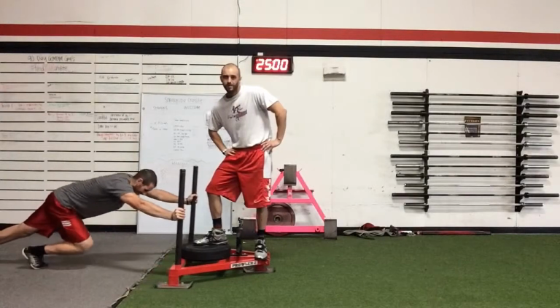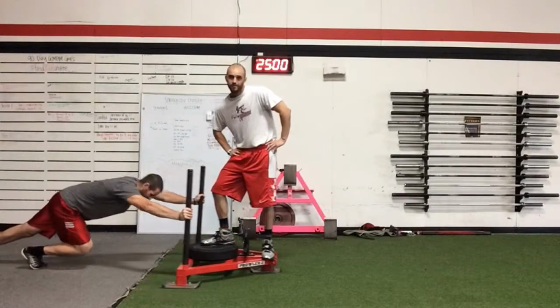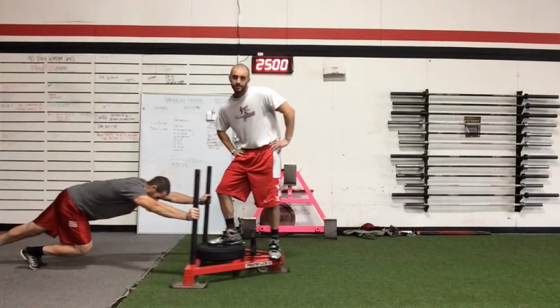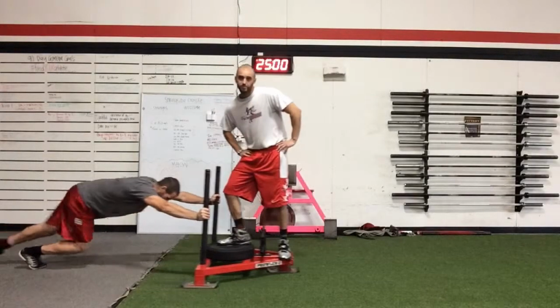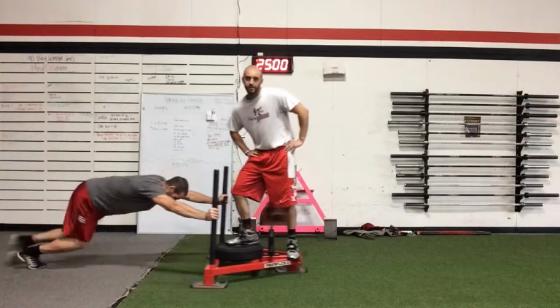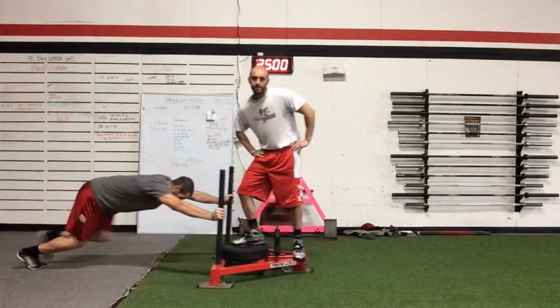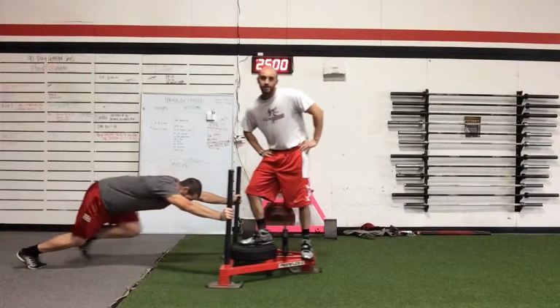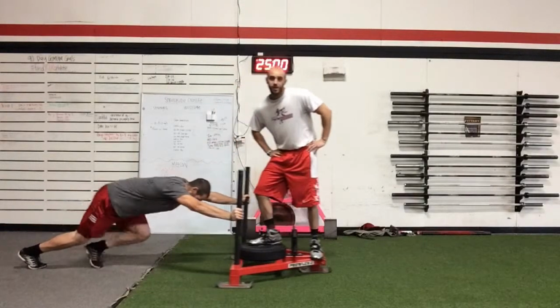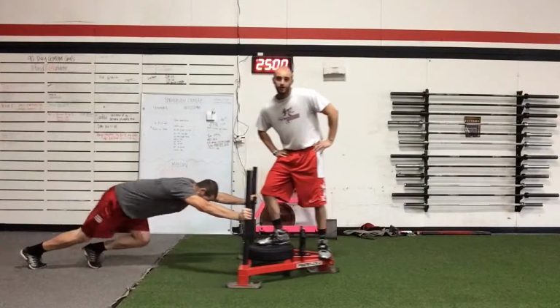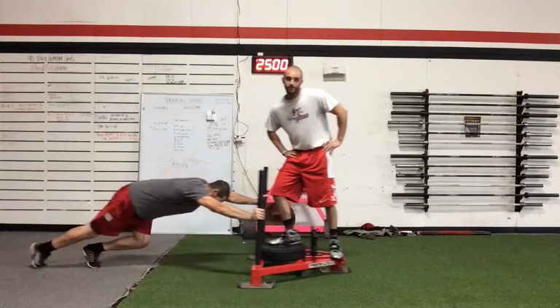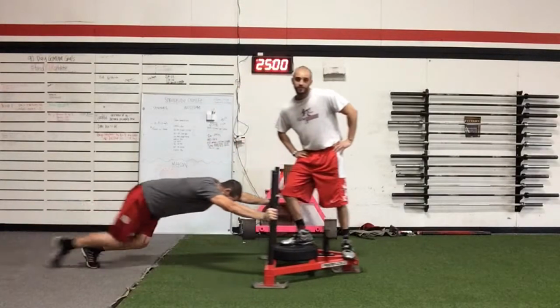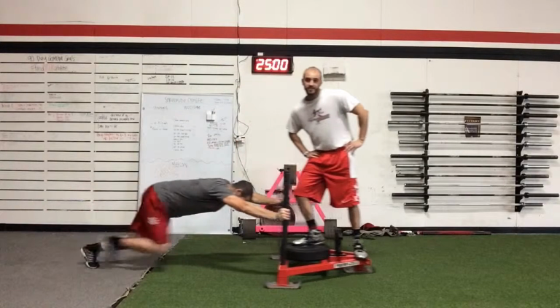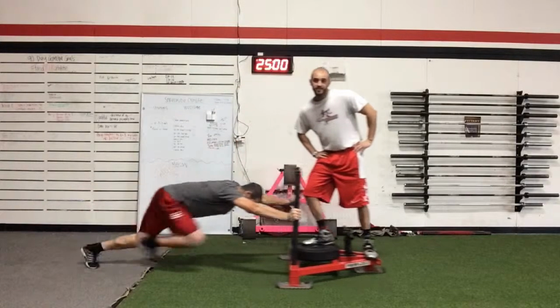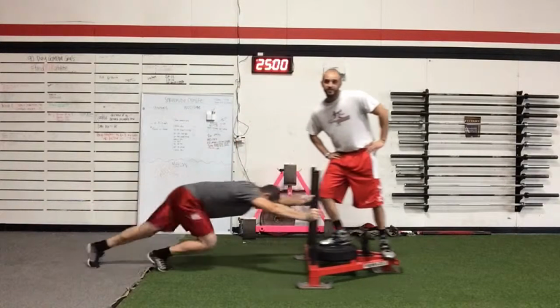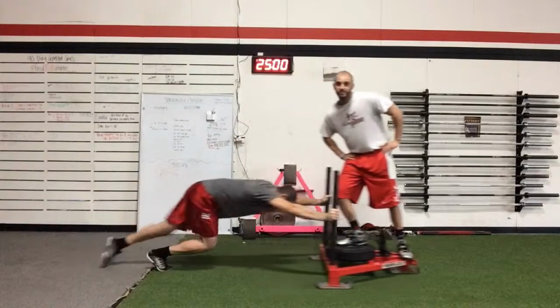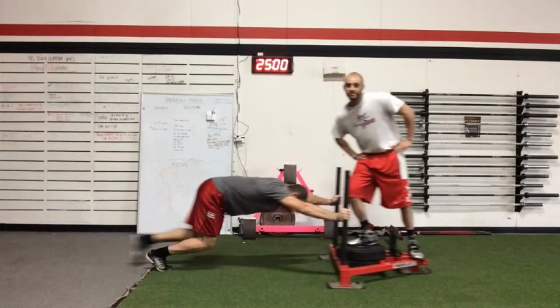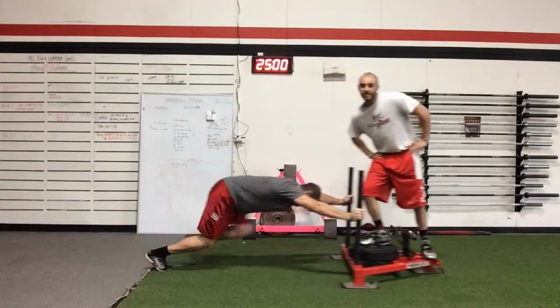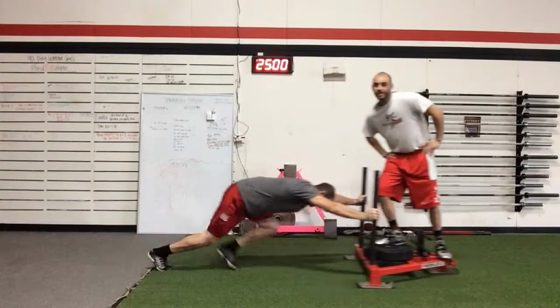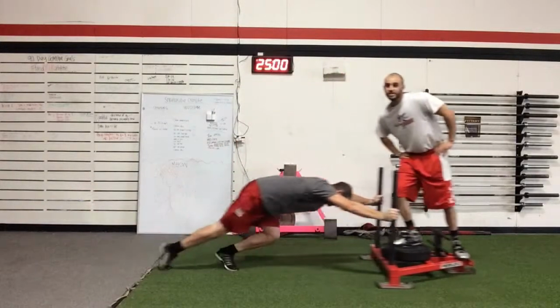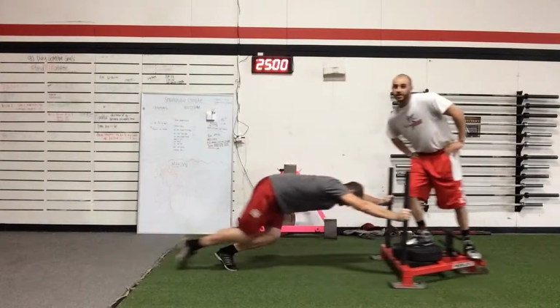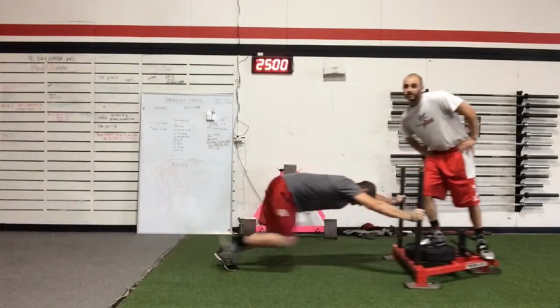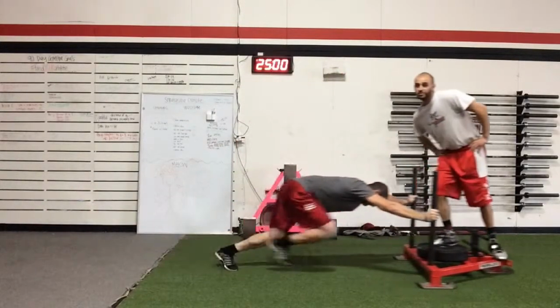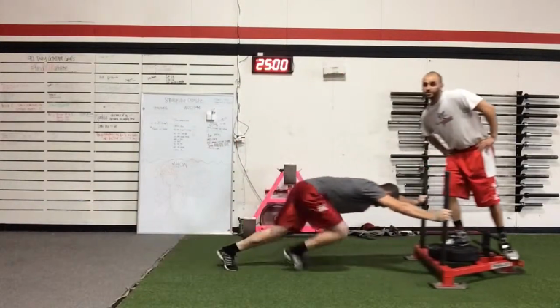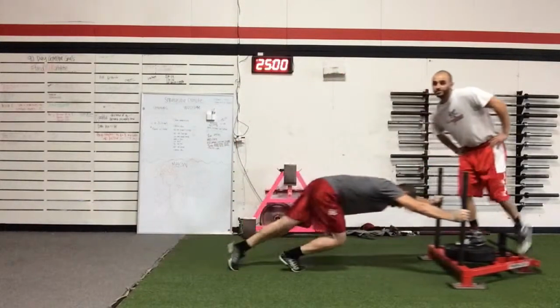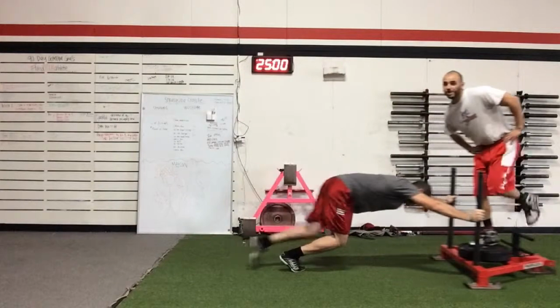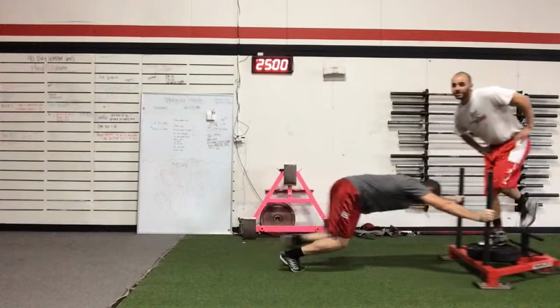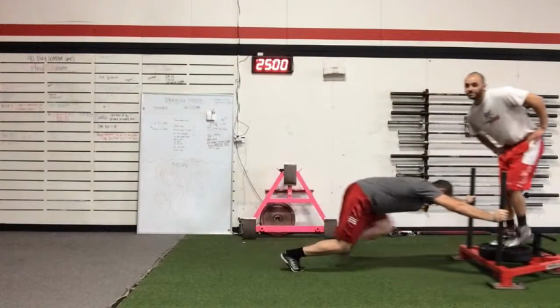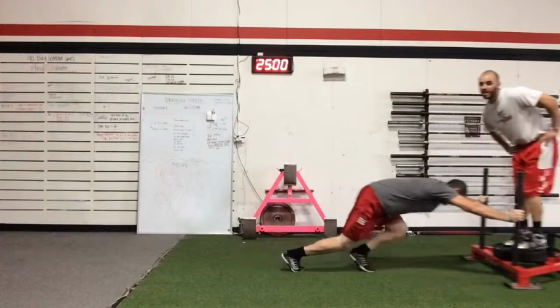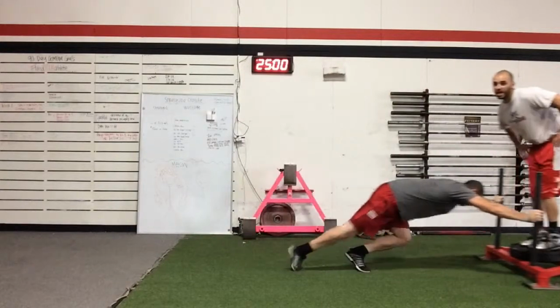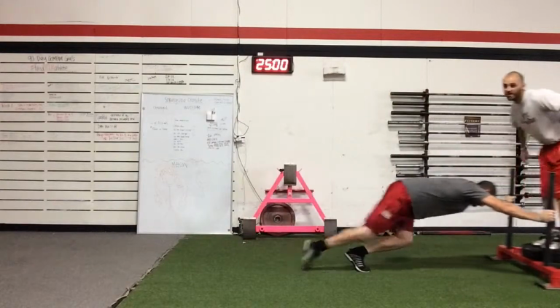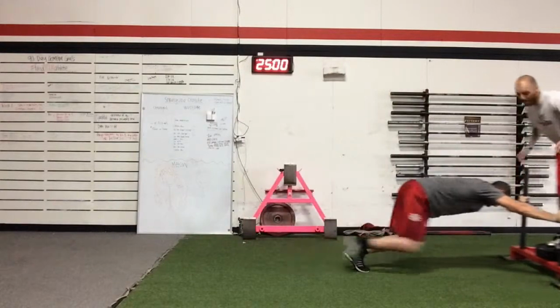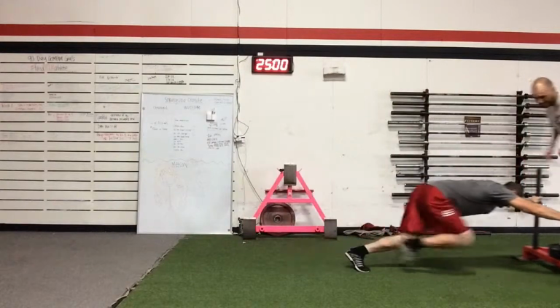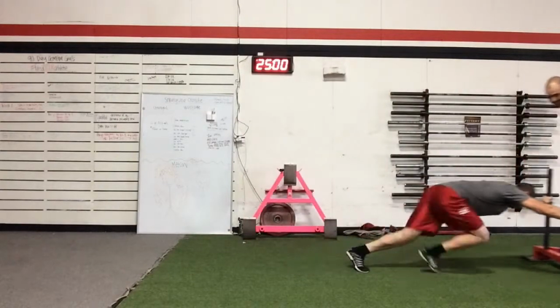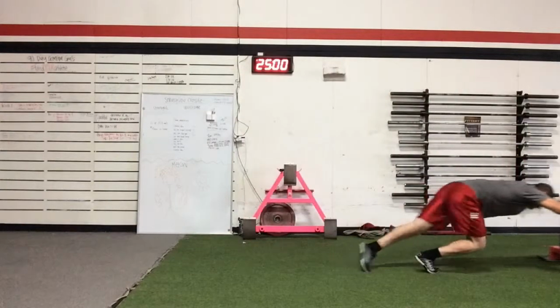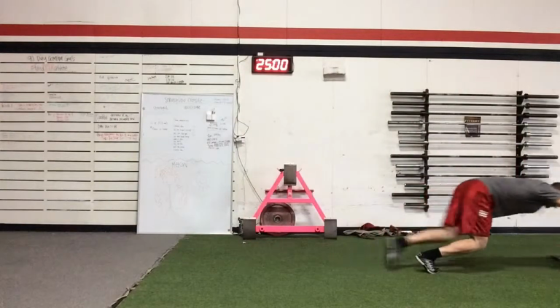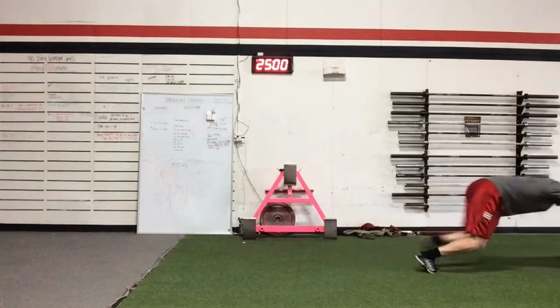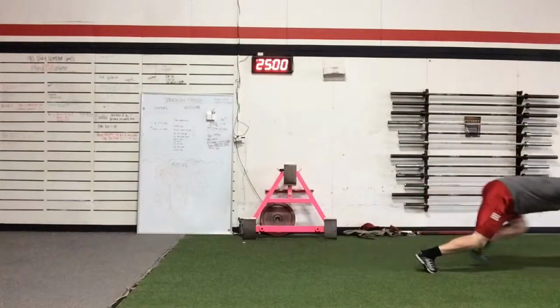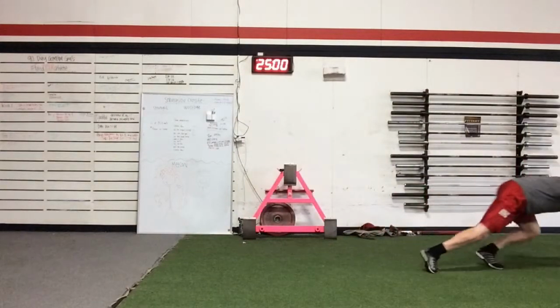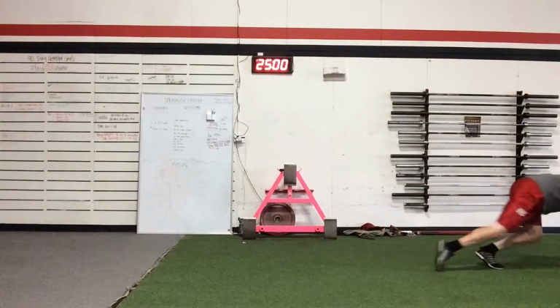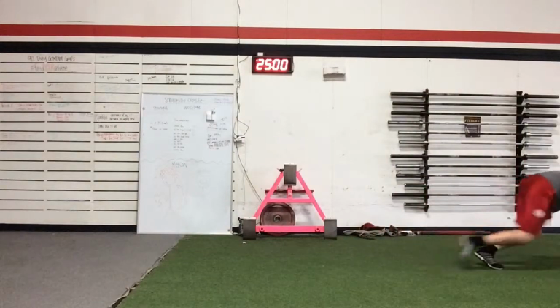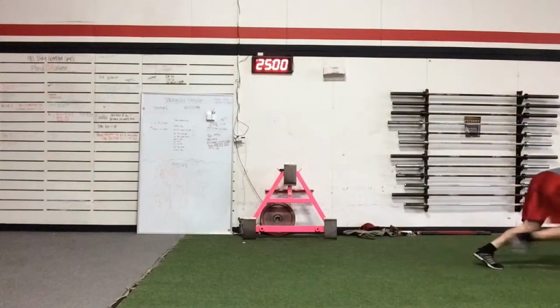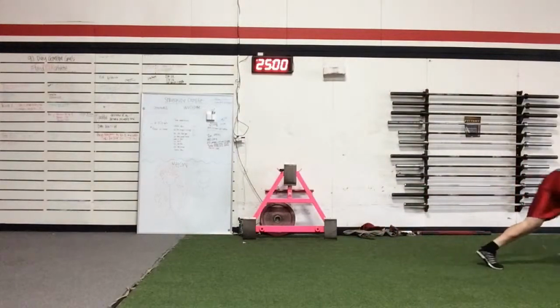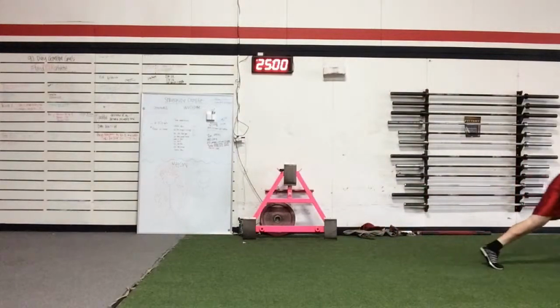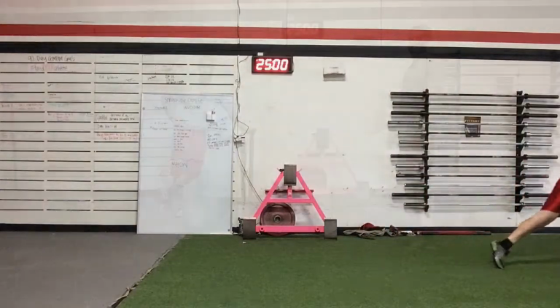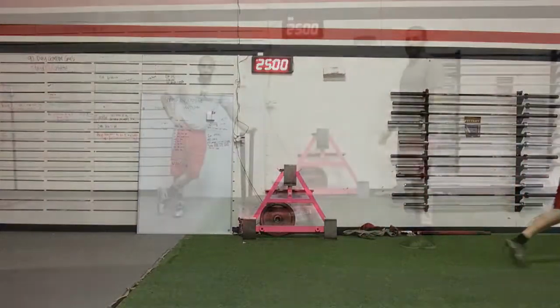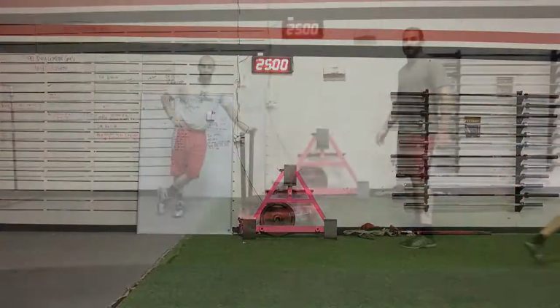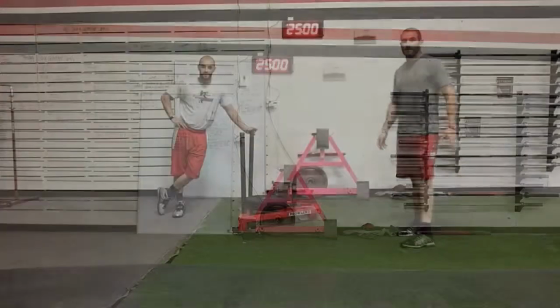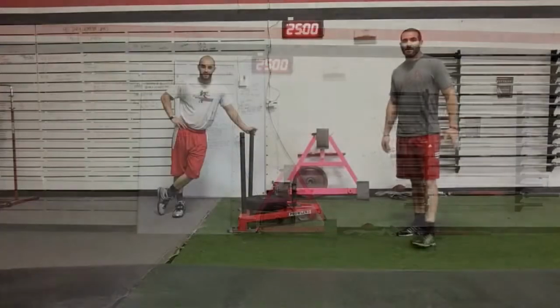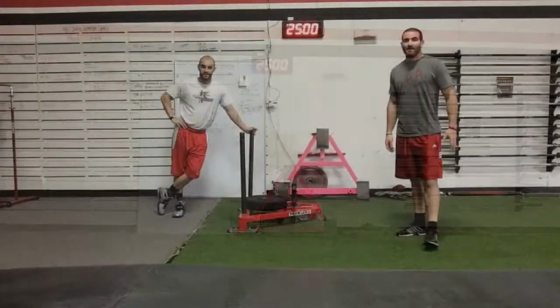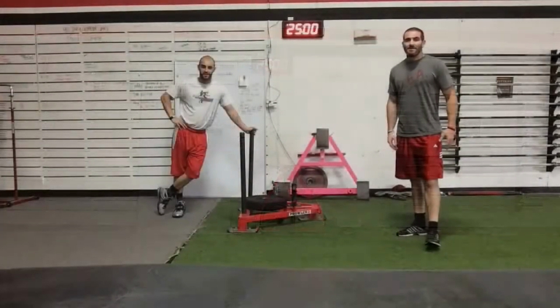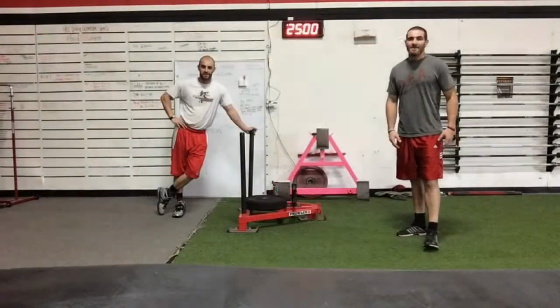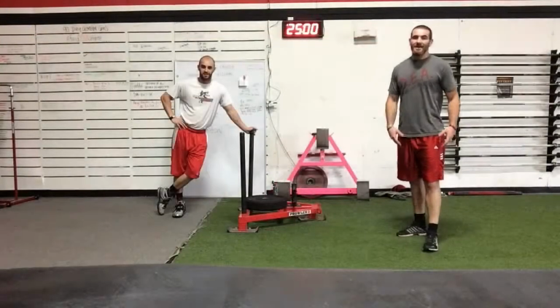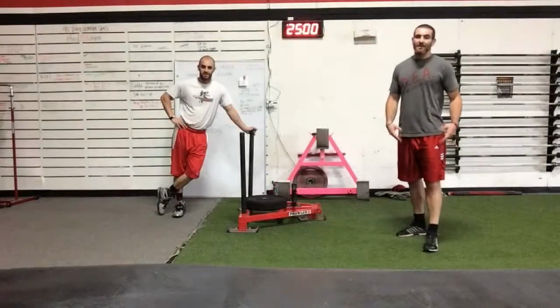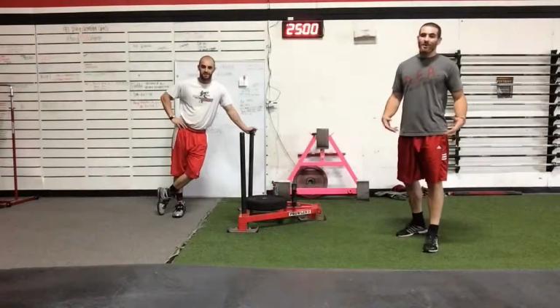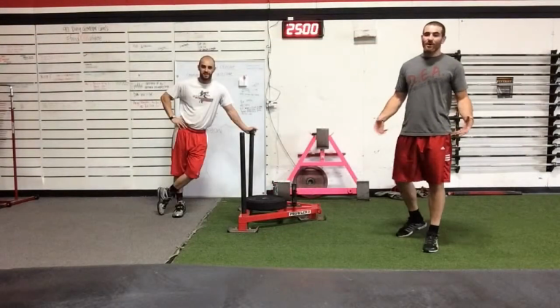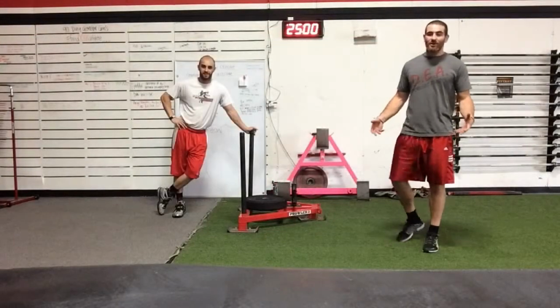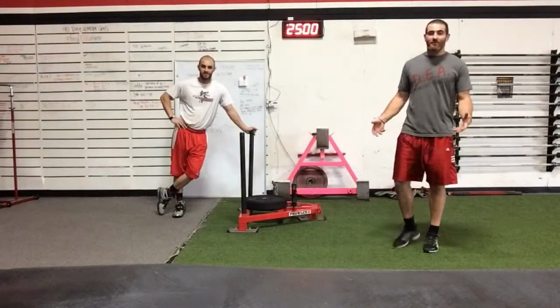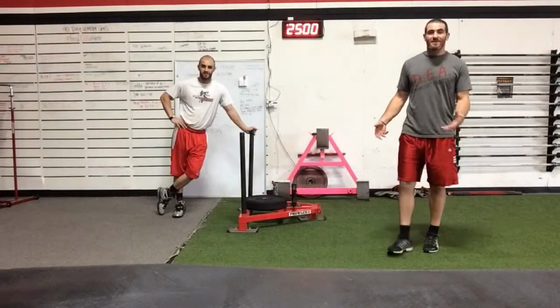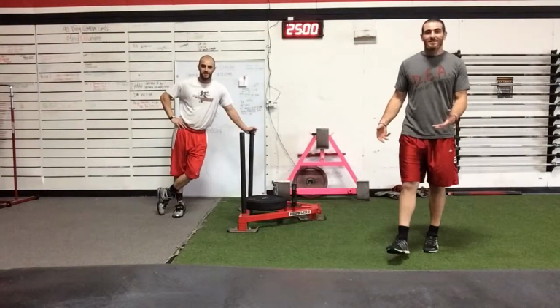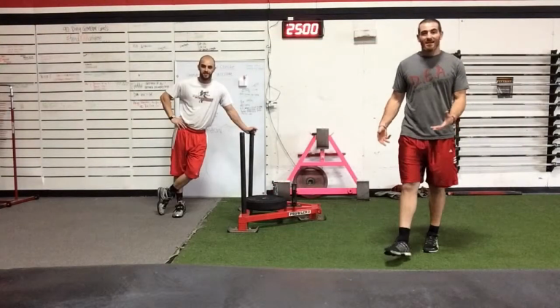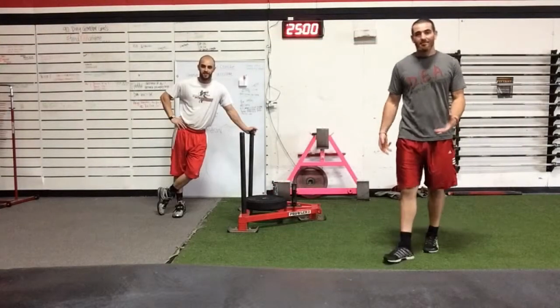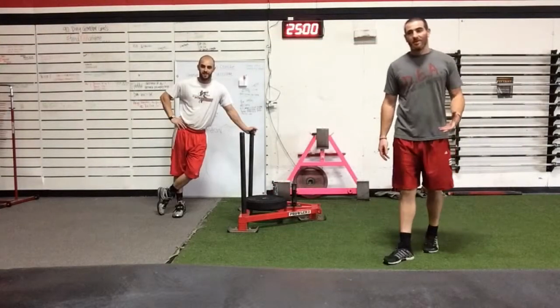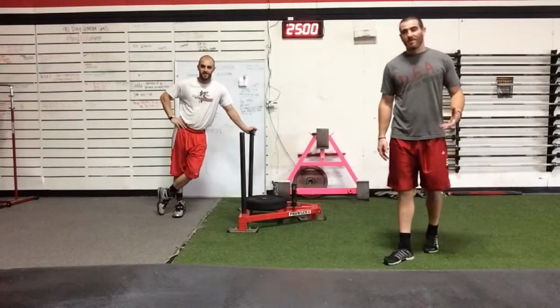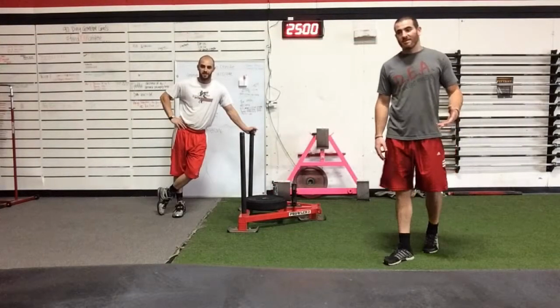This week on 30 Second Thursday, Derrick's pushing me on the sled. Today we're going over the sled push.